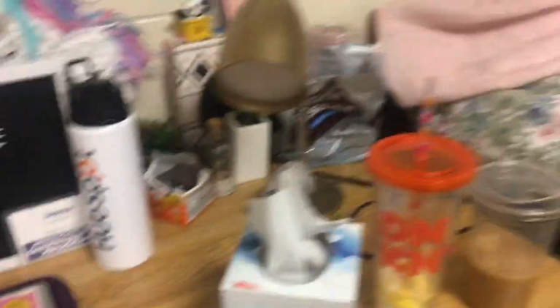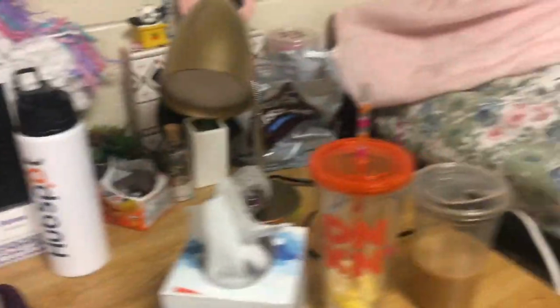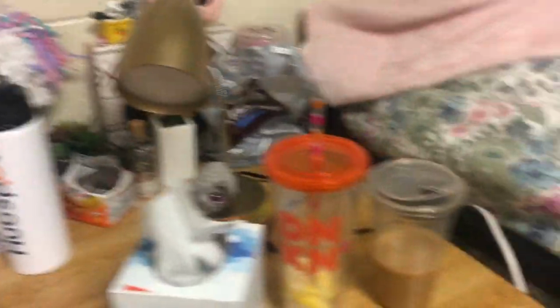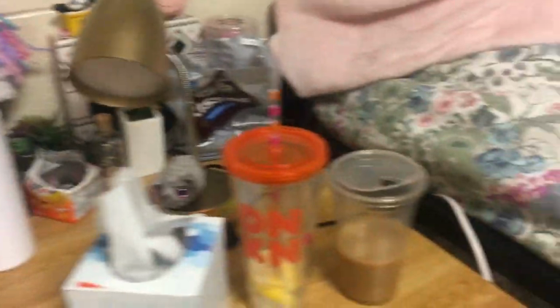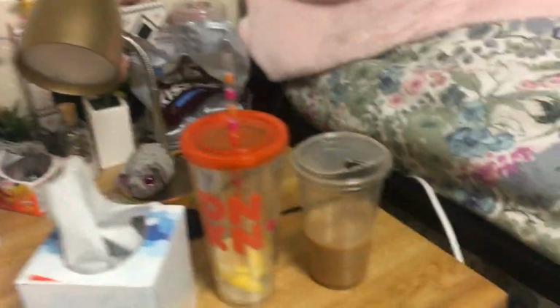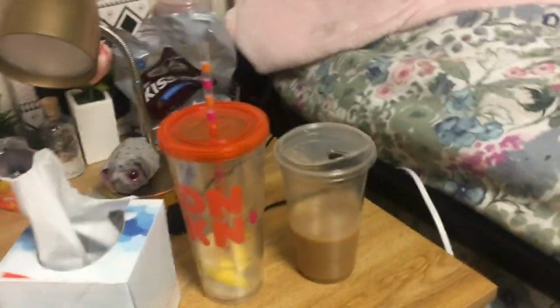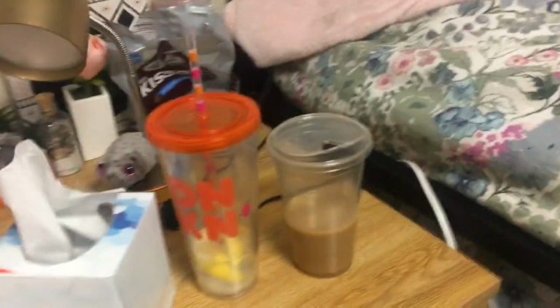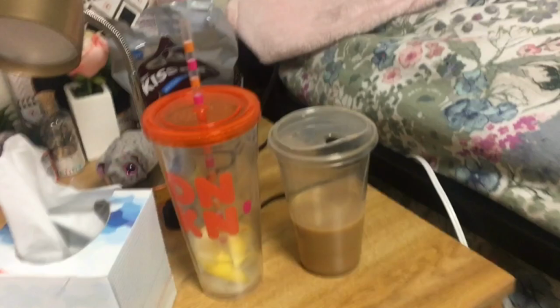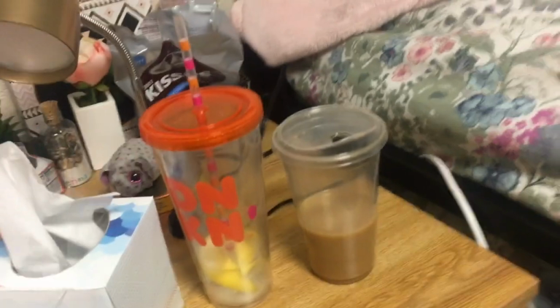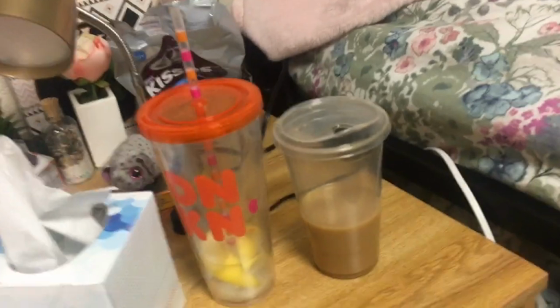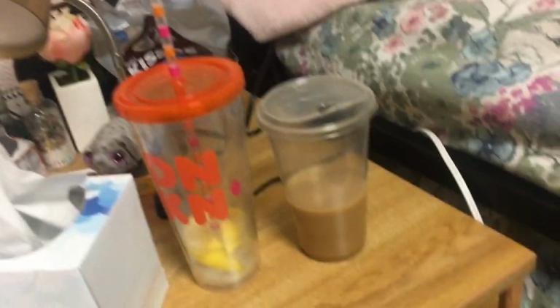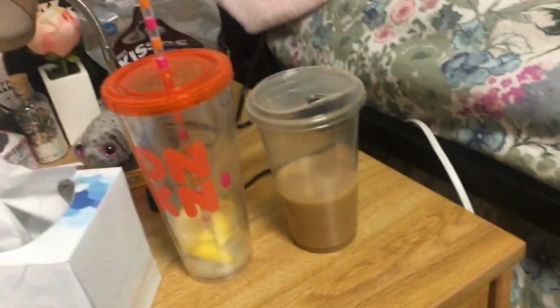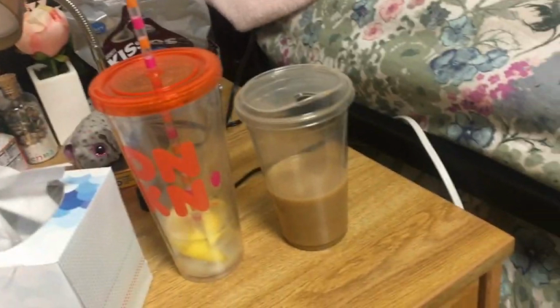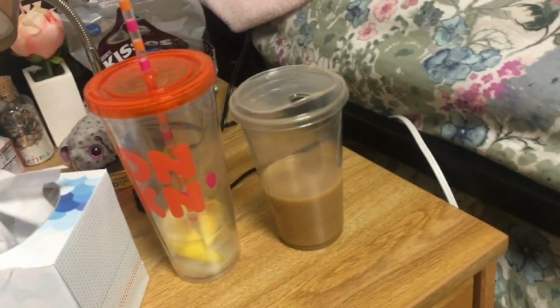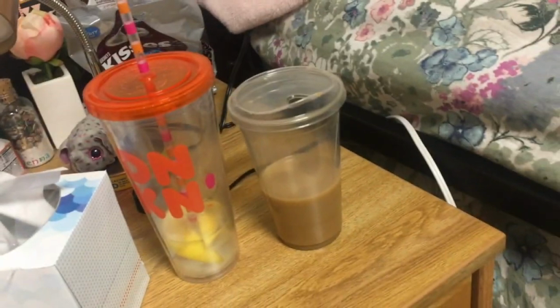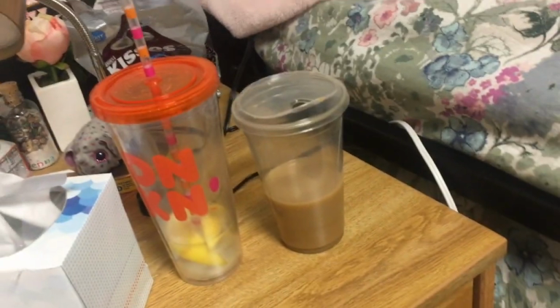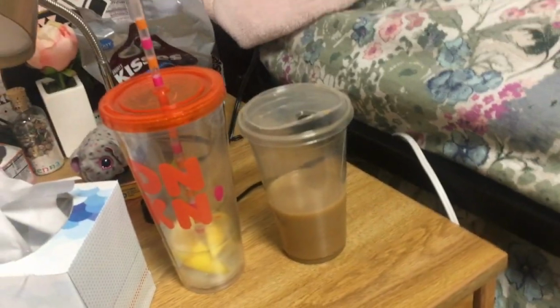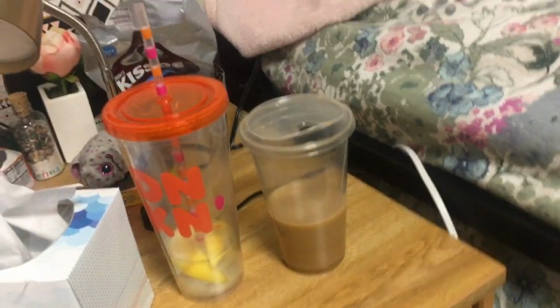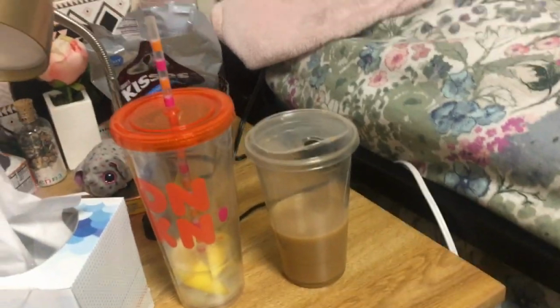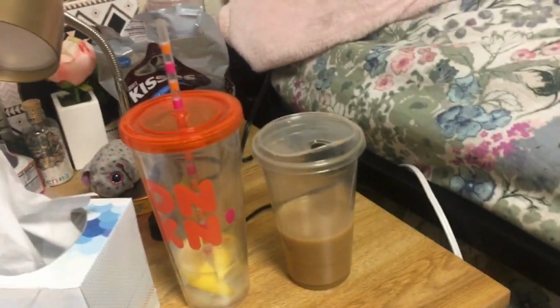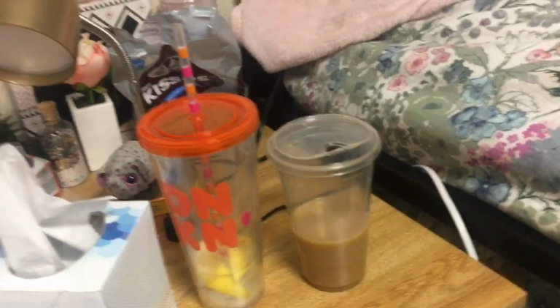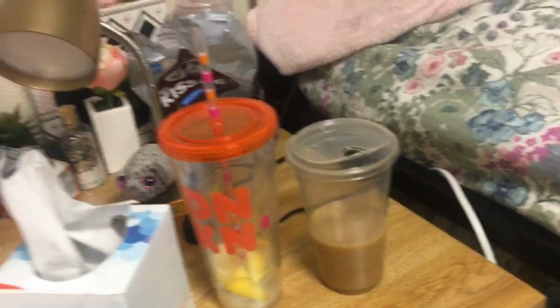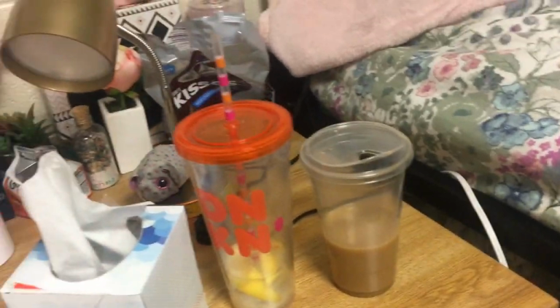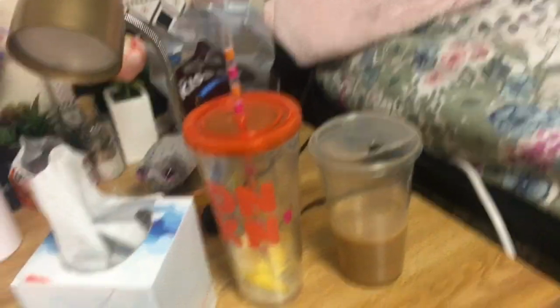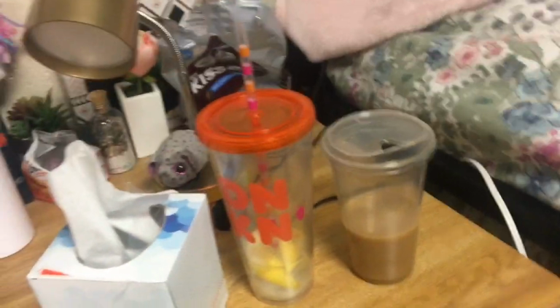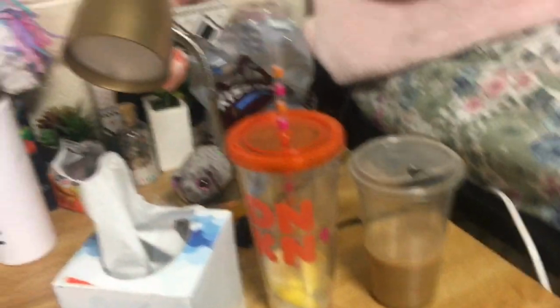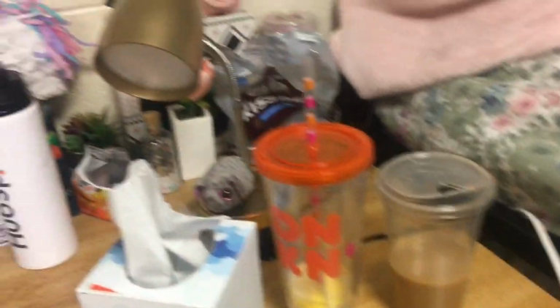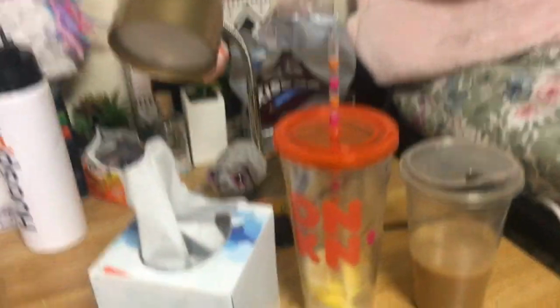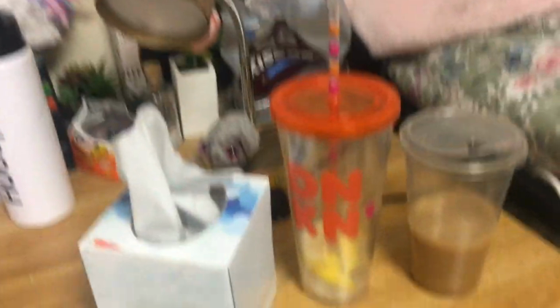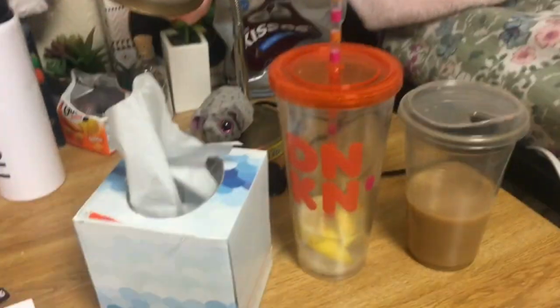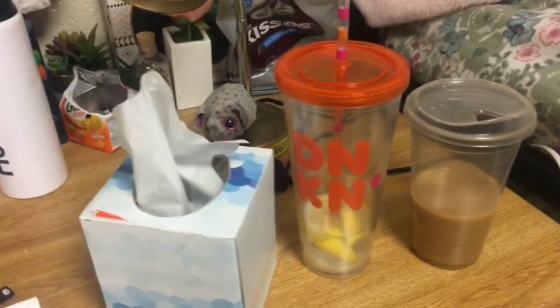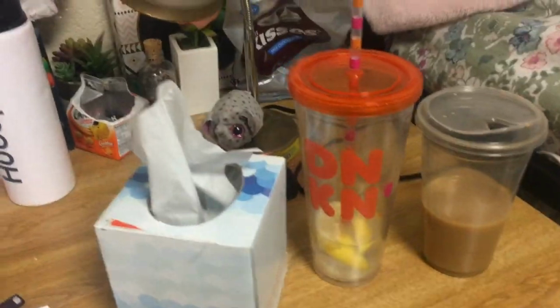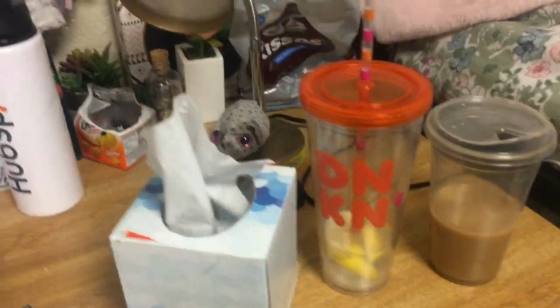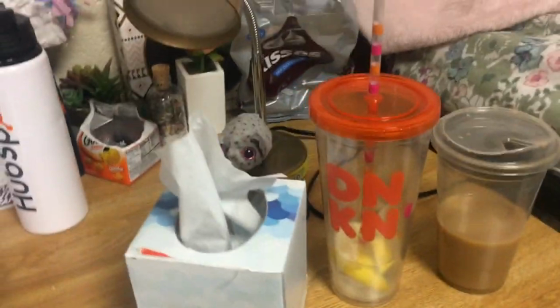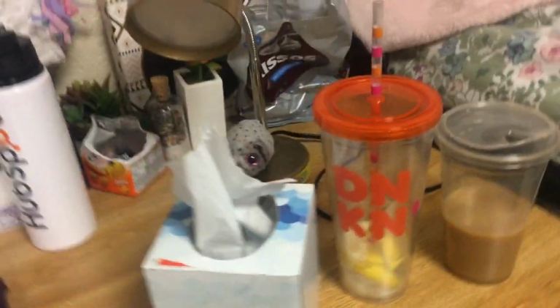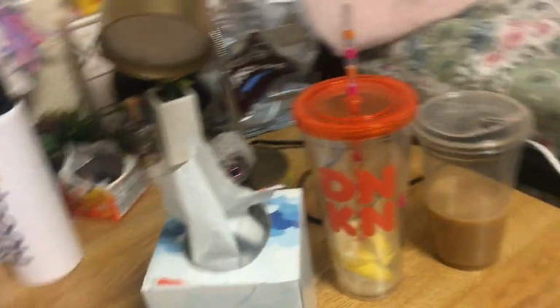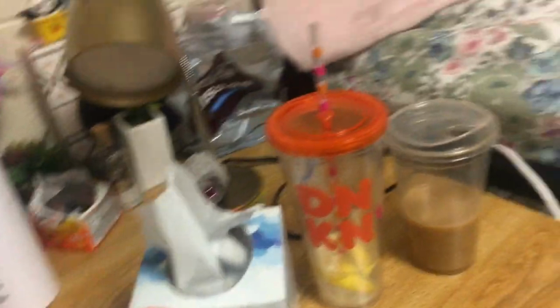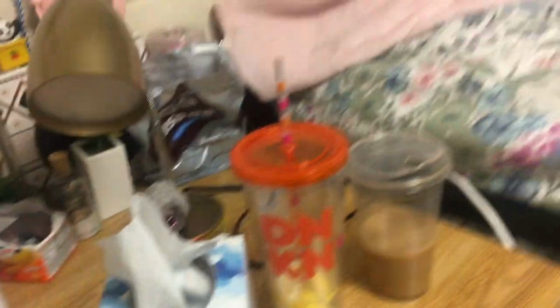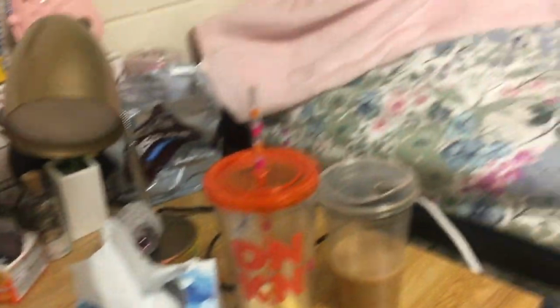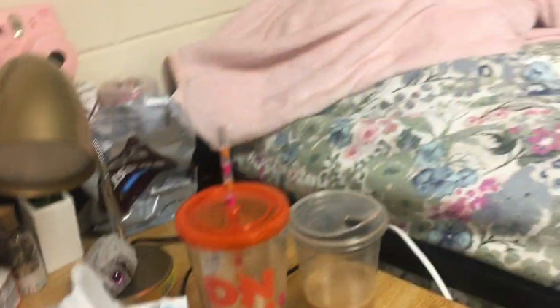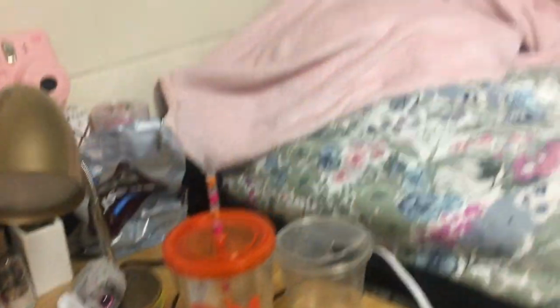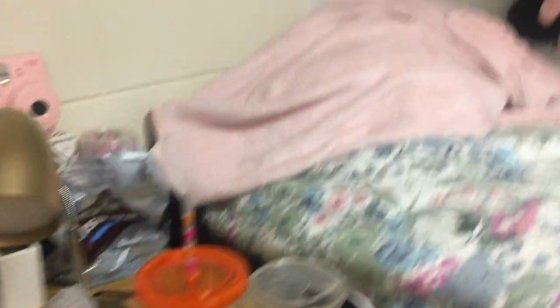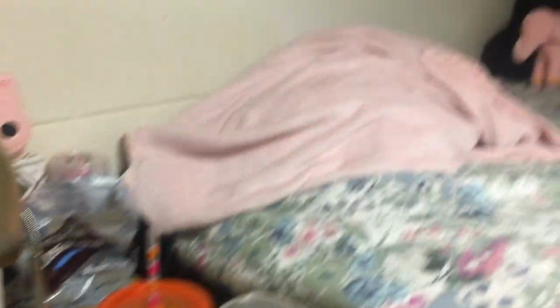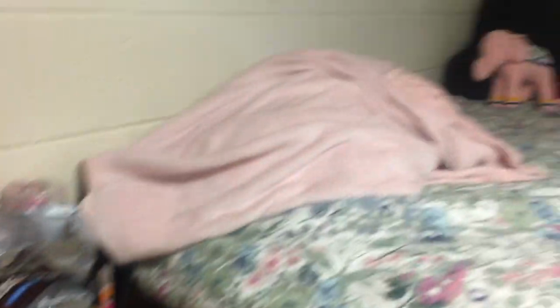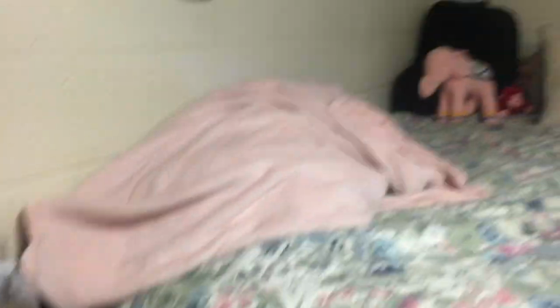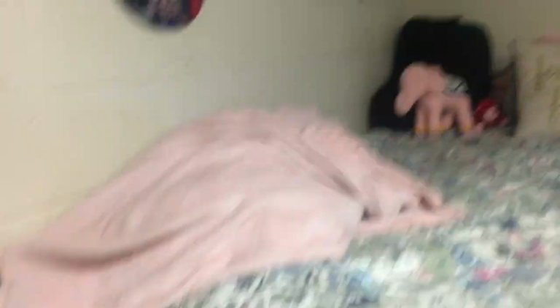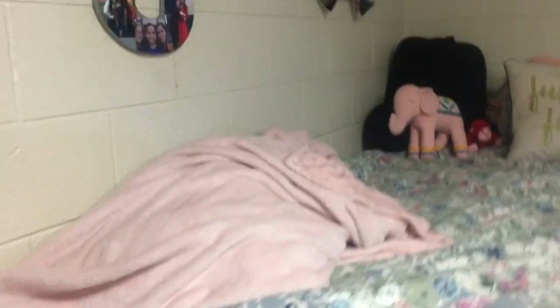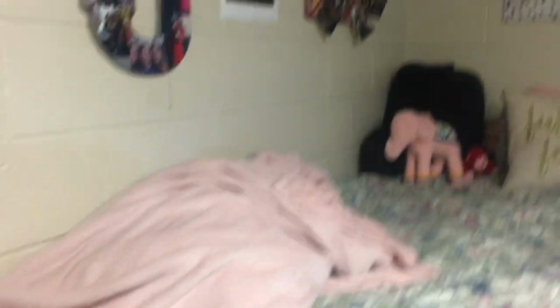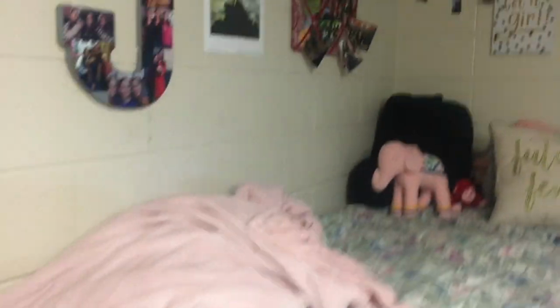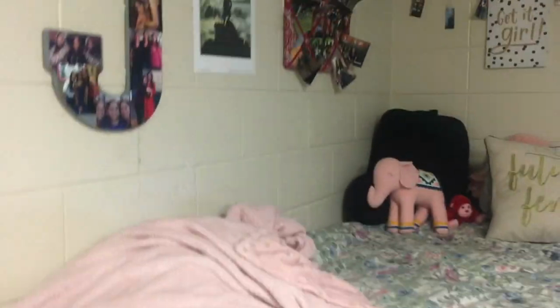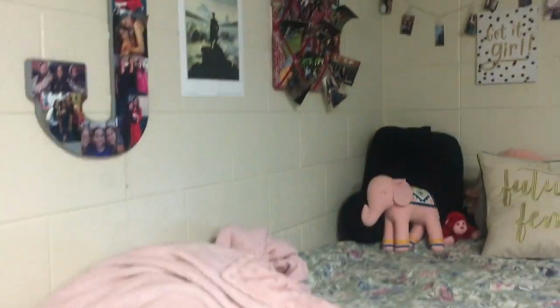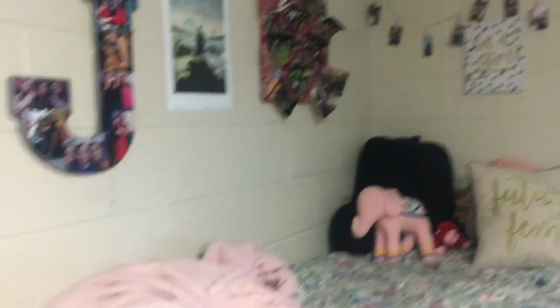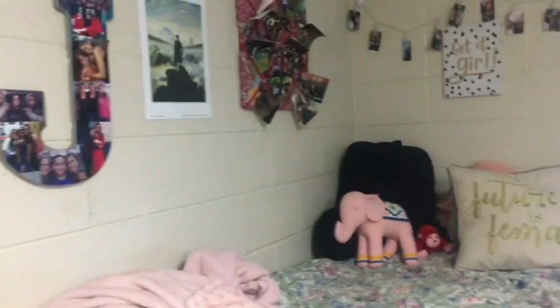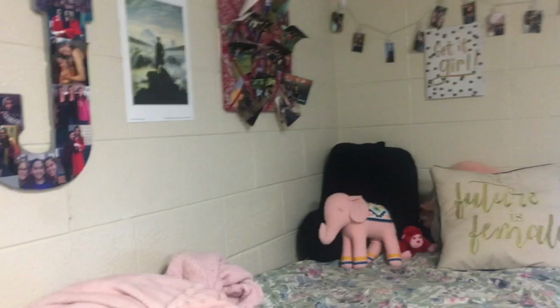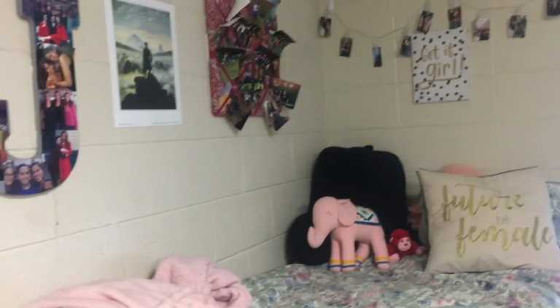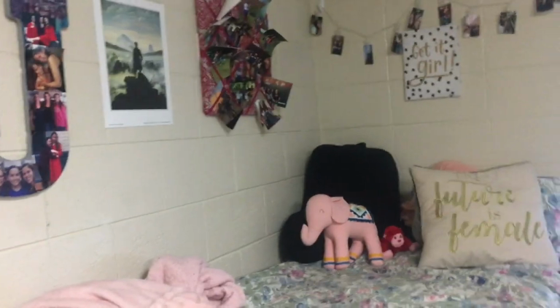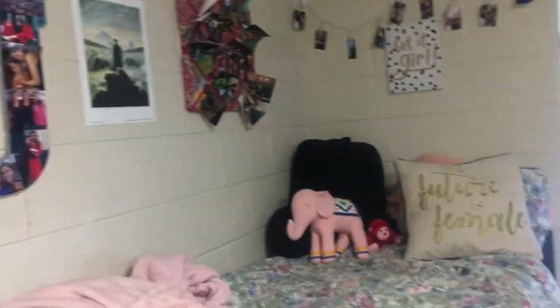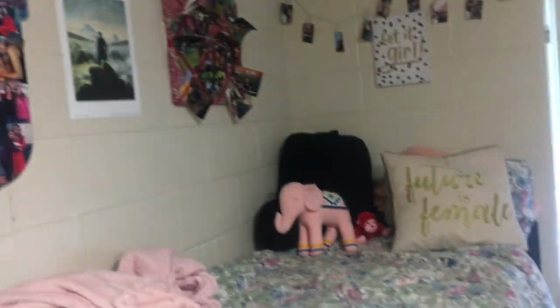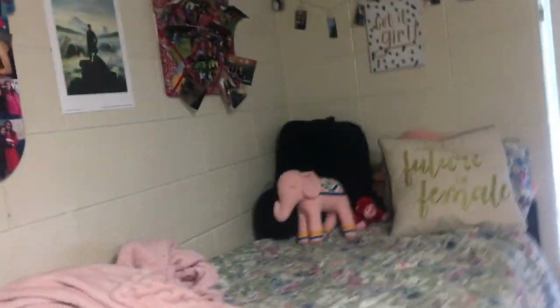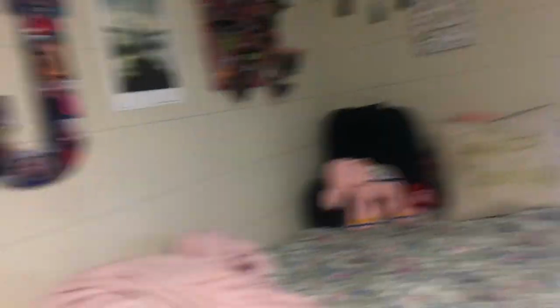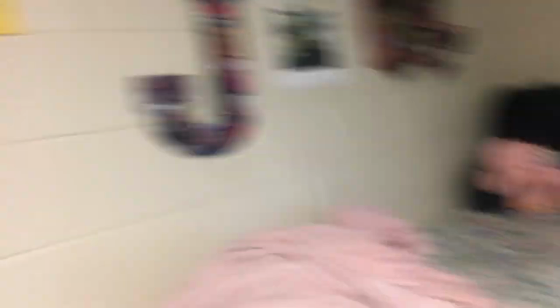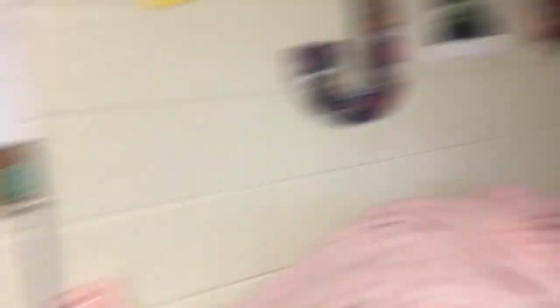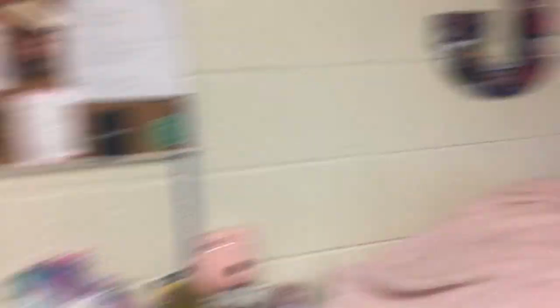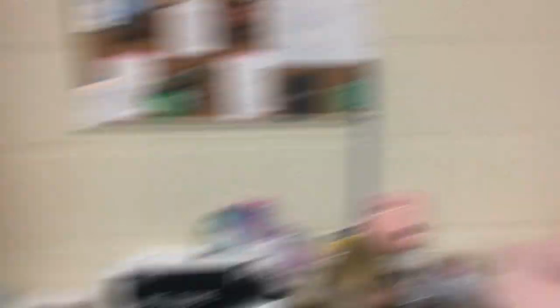I also have coffee that I don't know if I'm going to finish — there's no ice in it — and ice water.